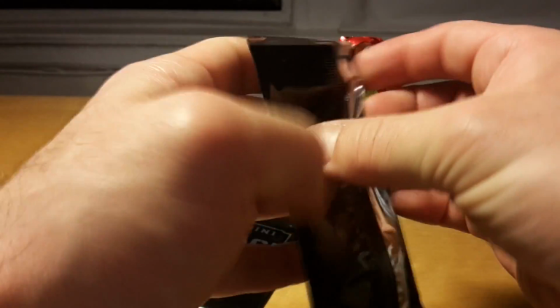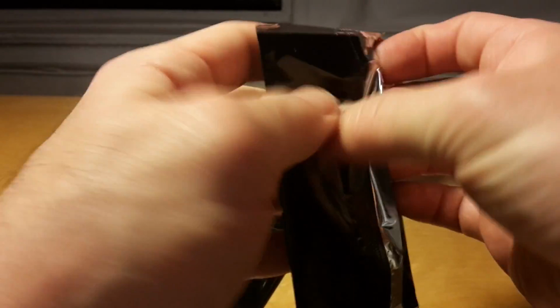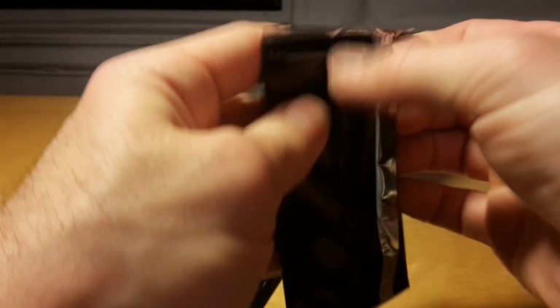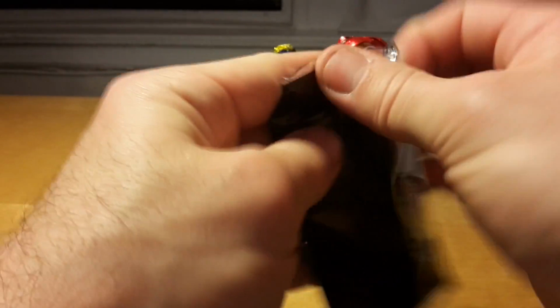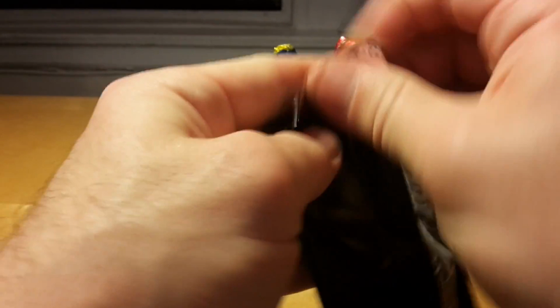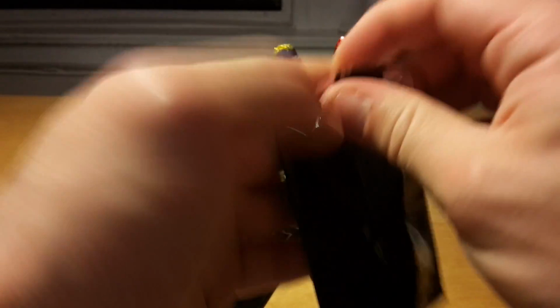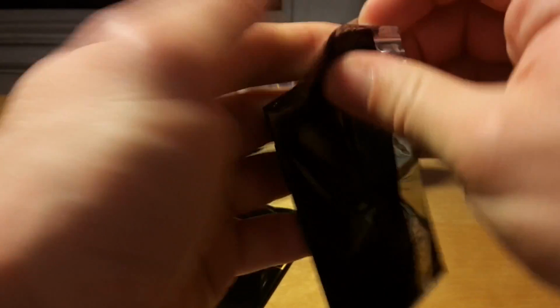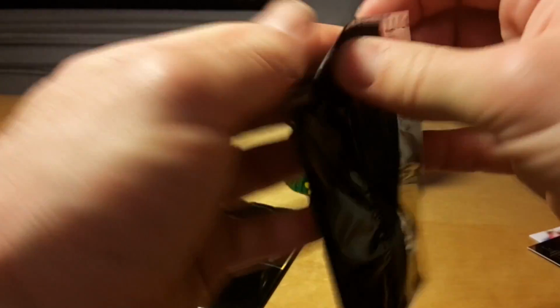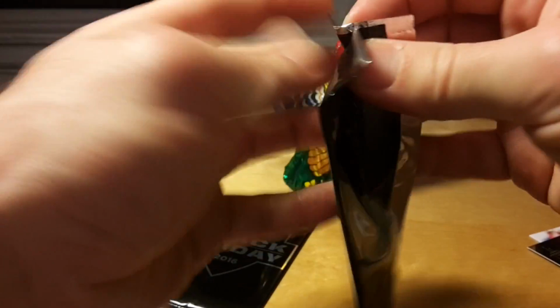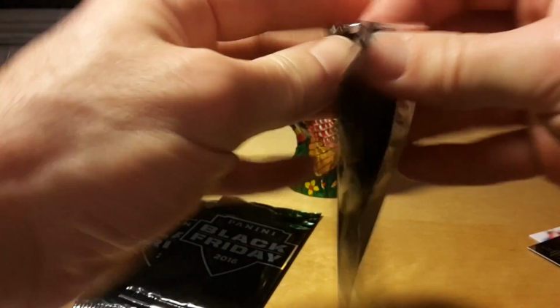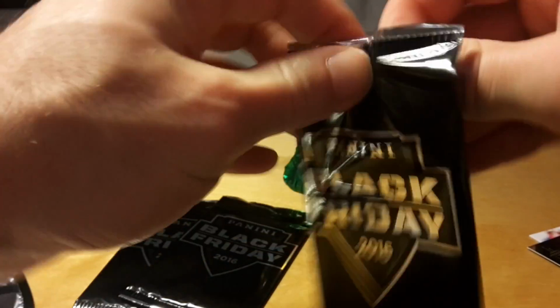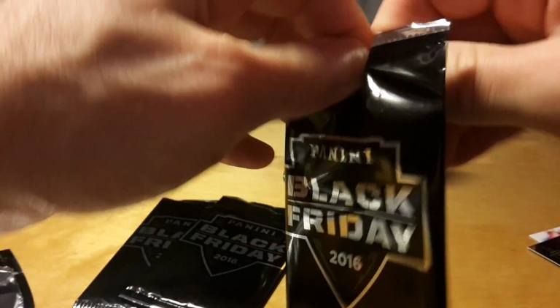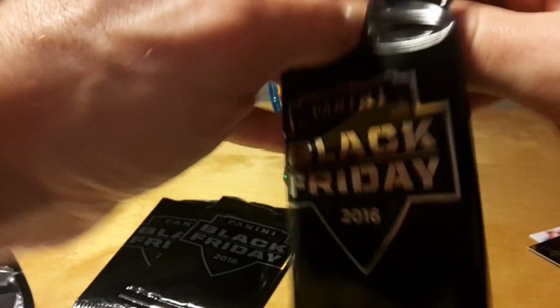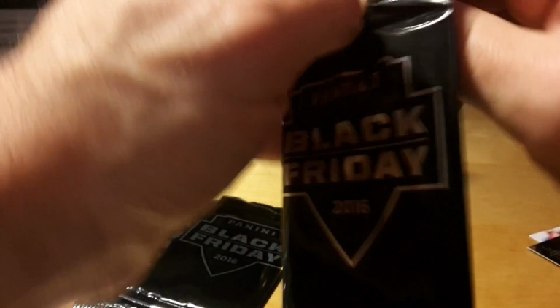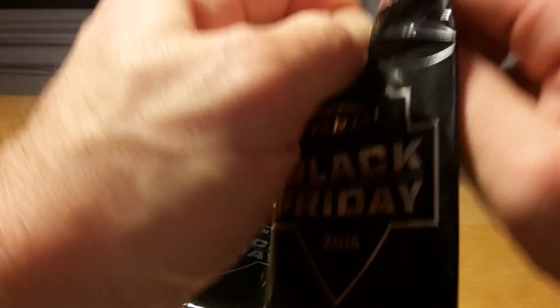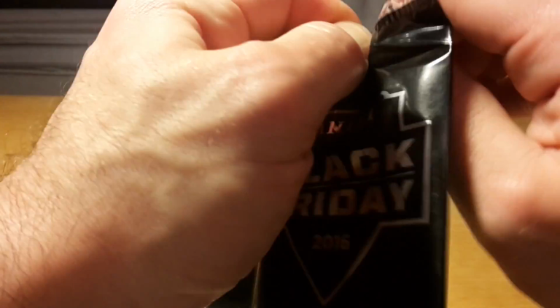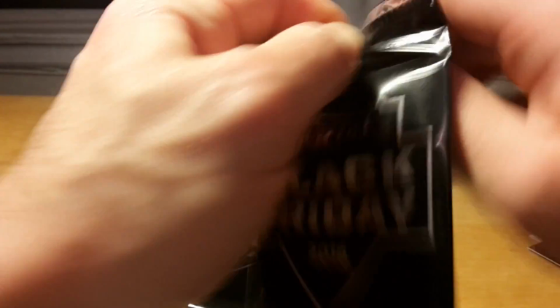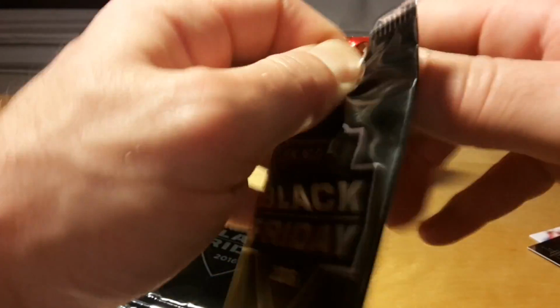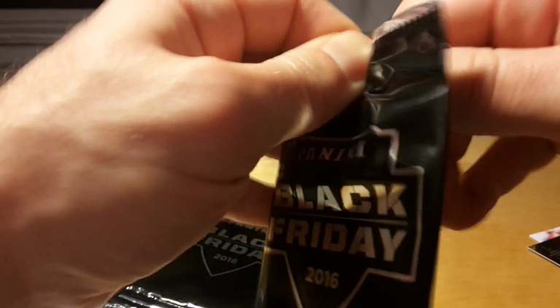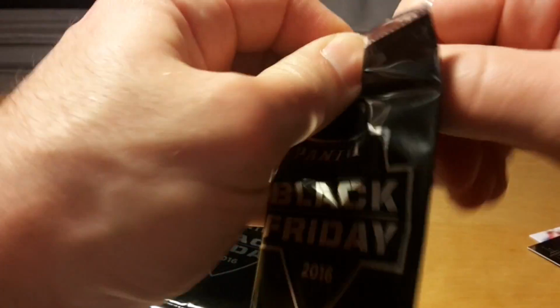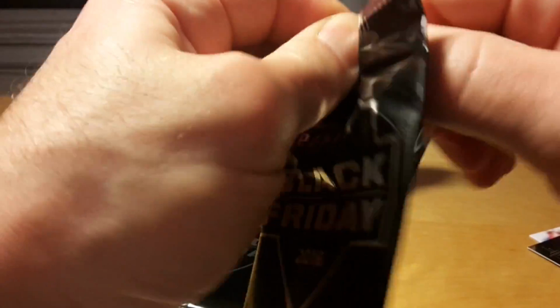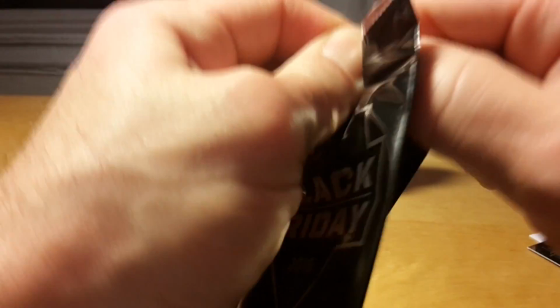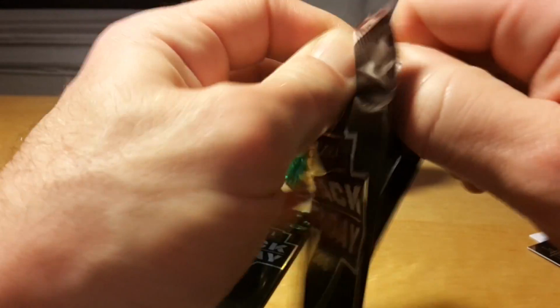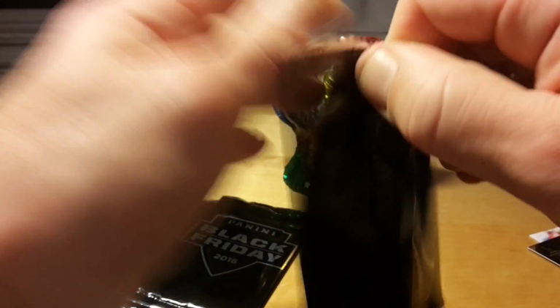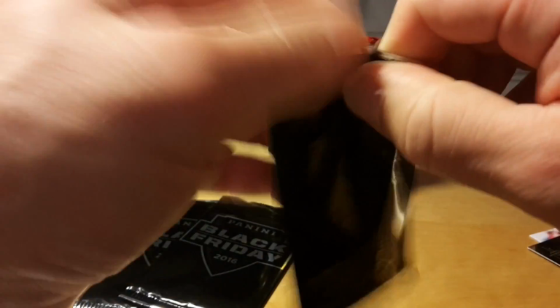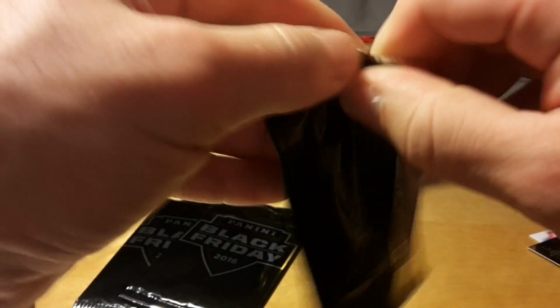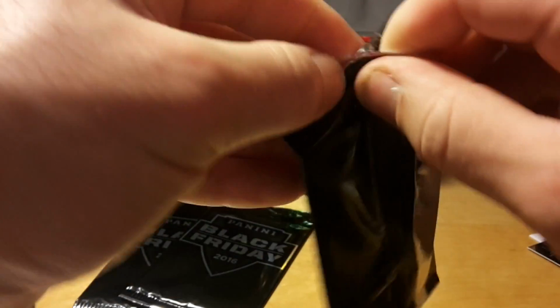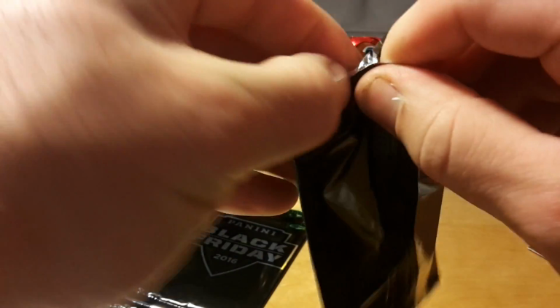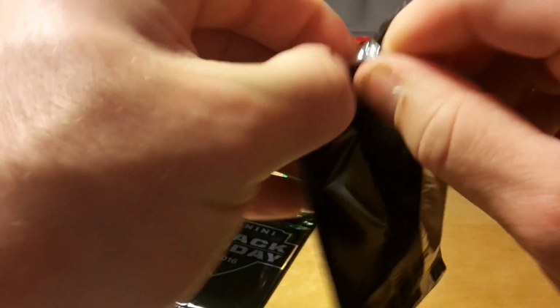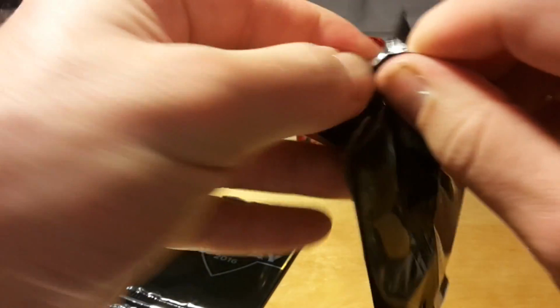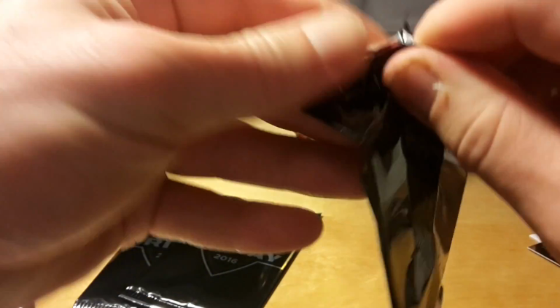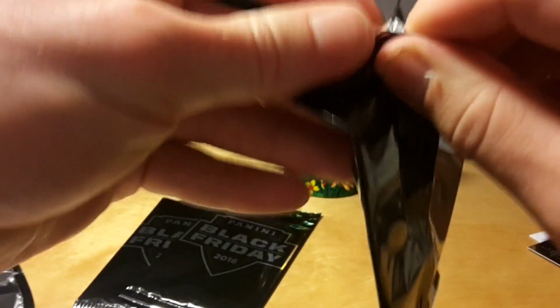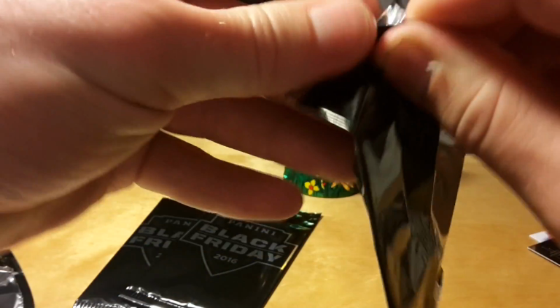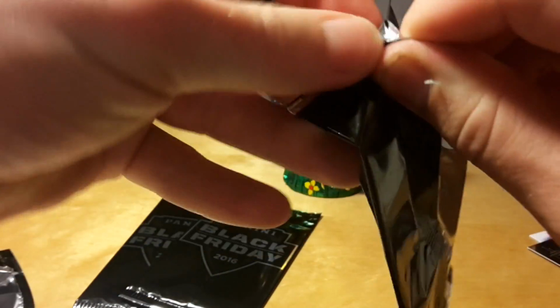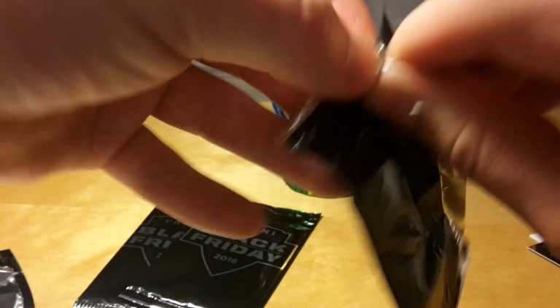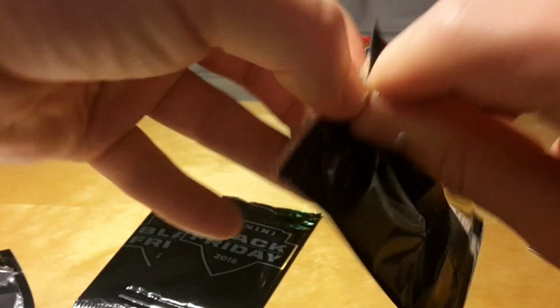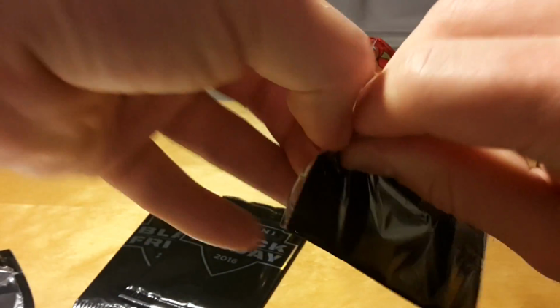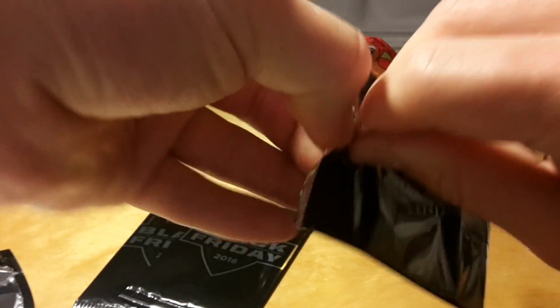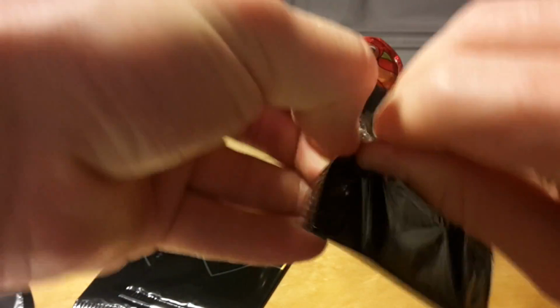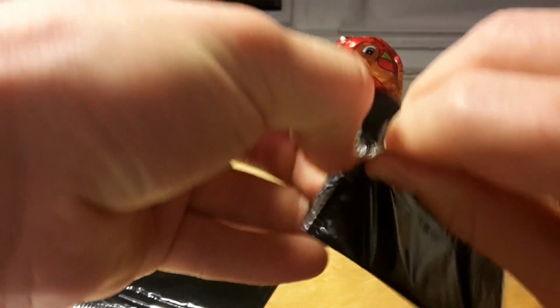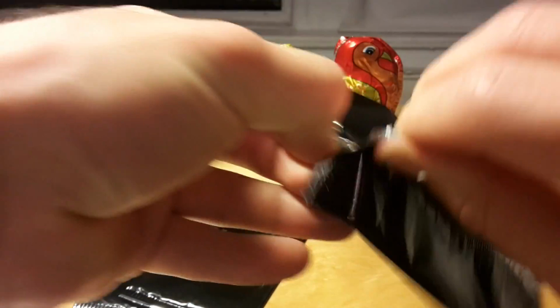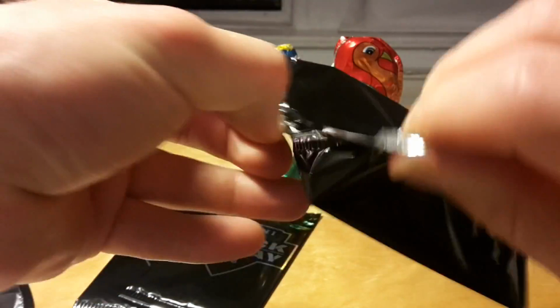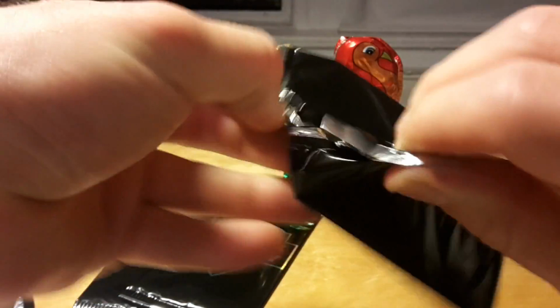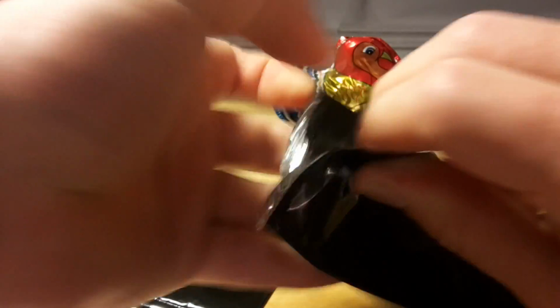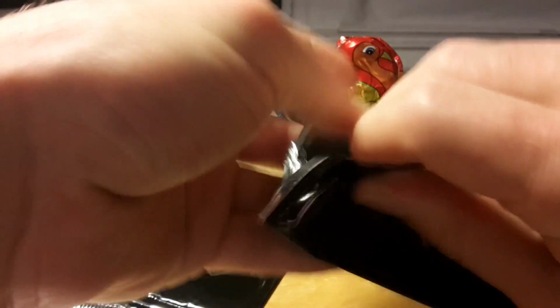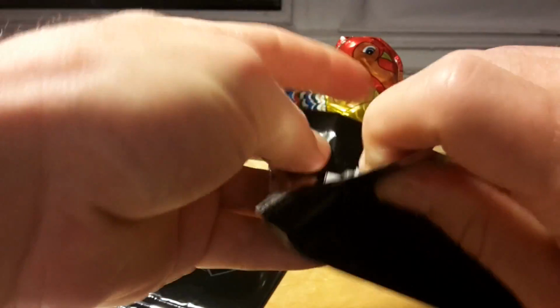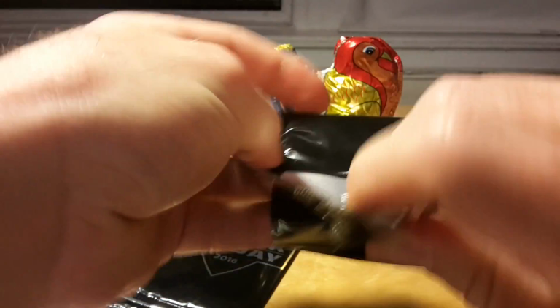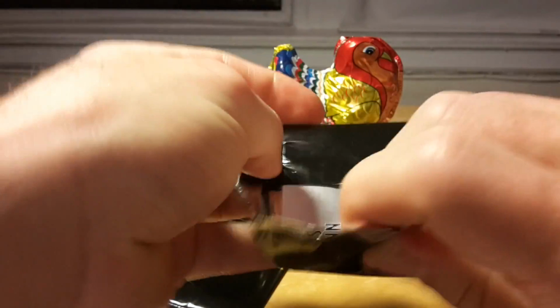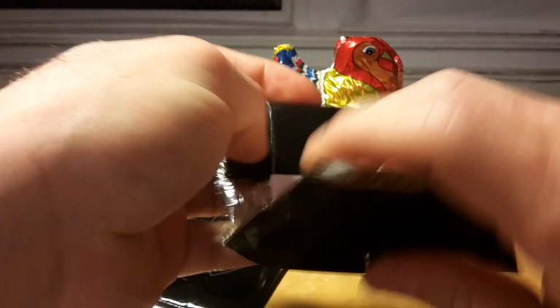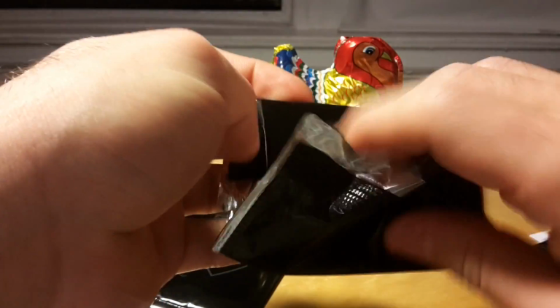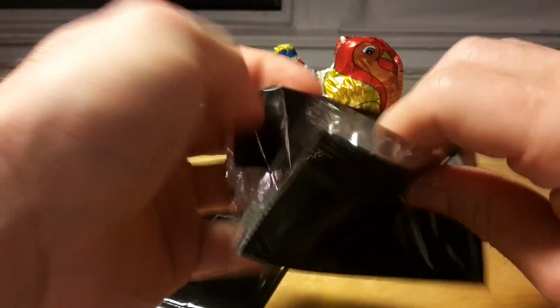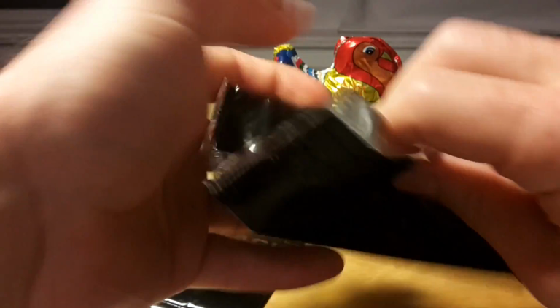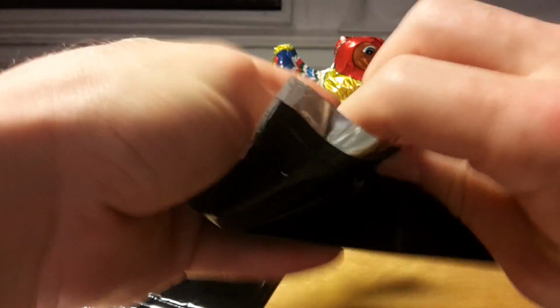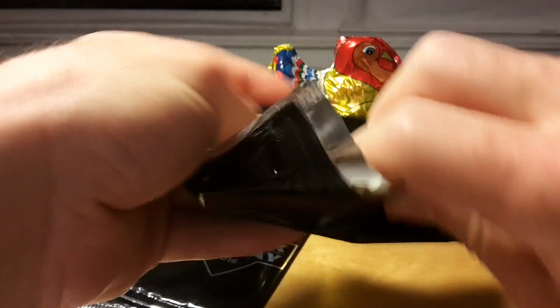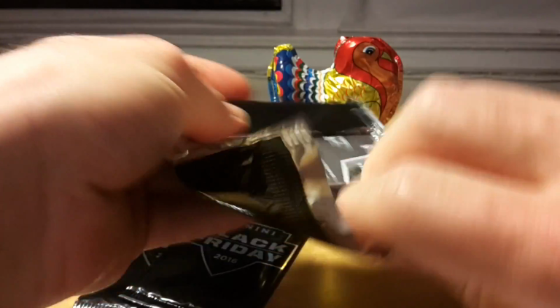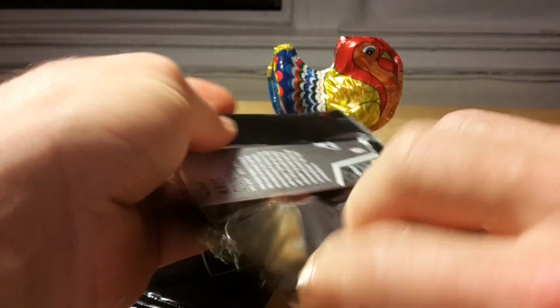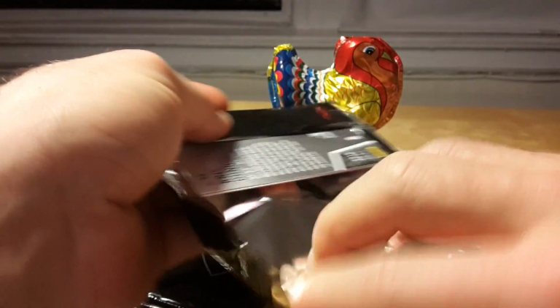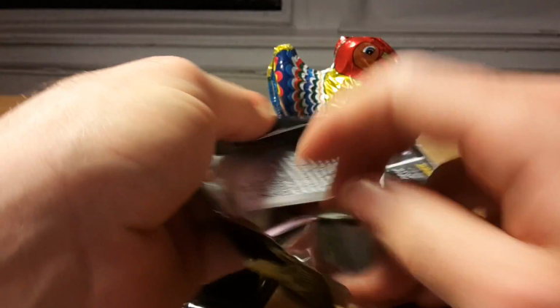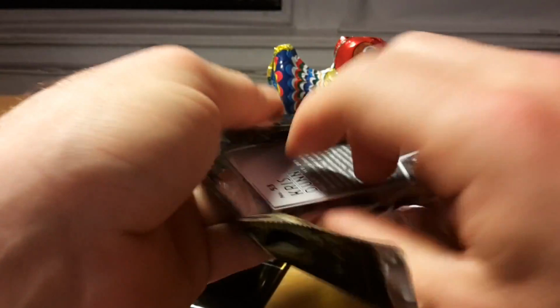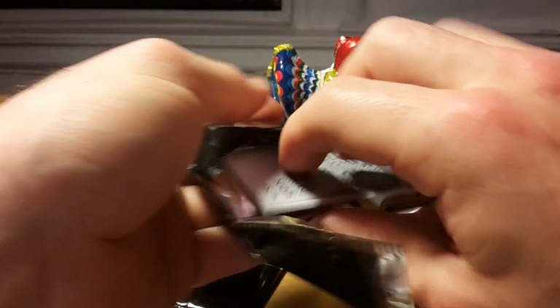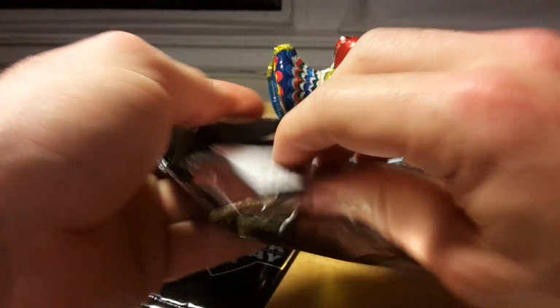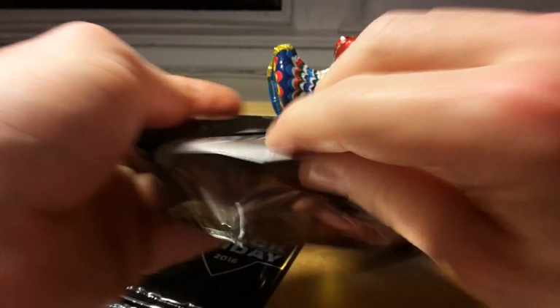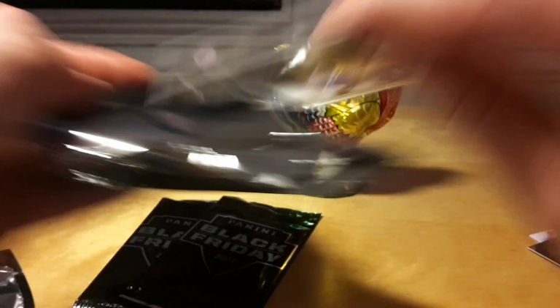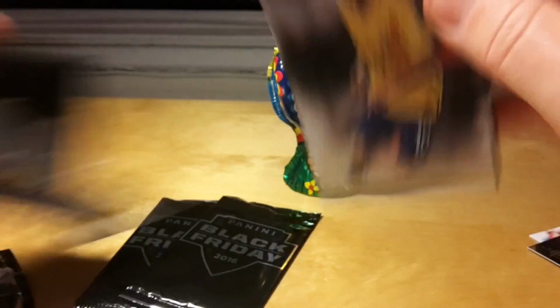There should be some autographs and jersey cards inside those packs.